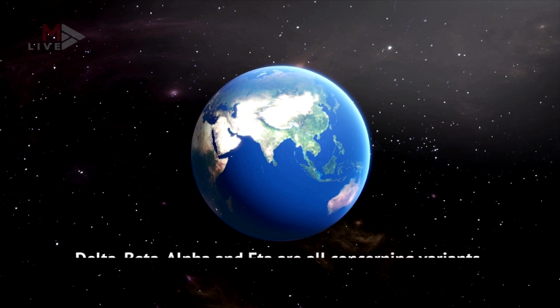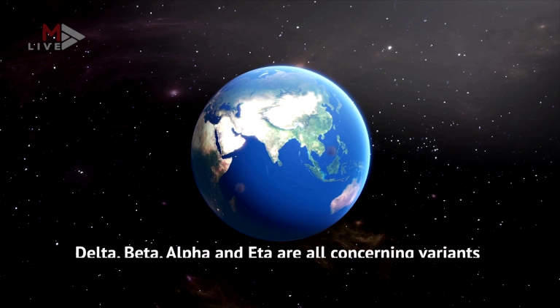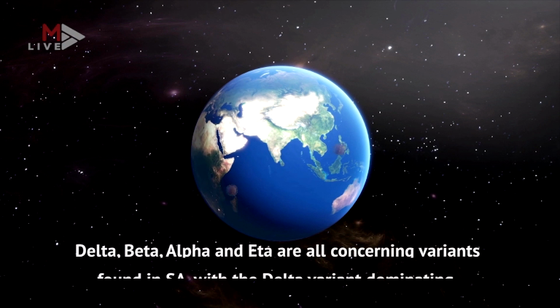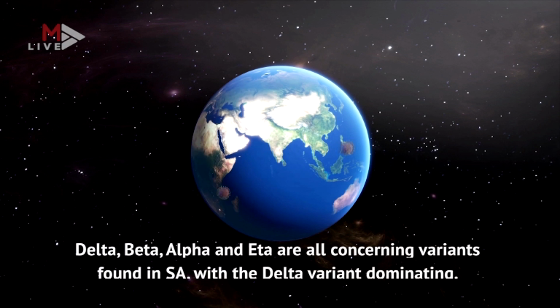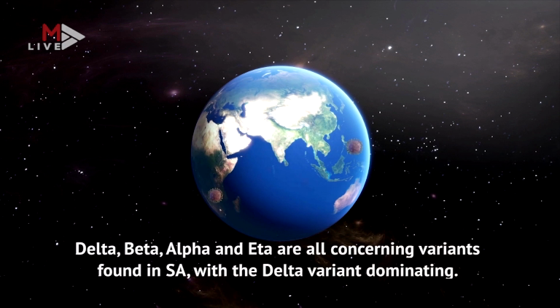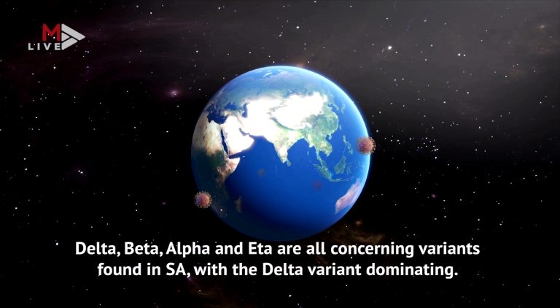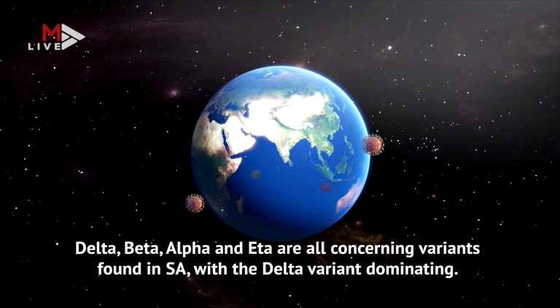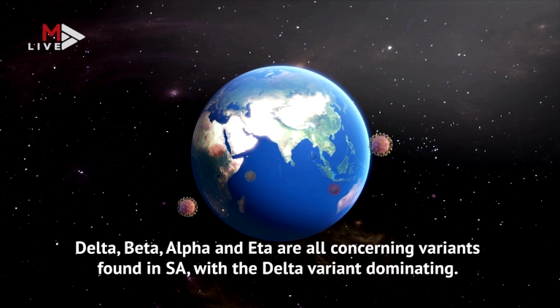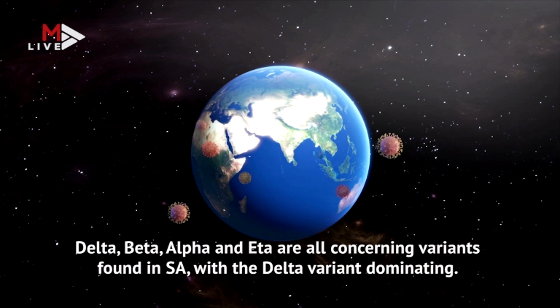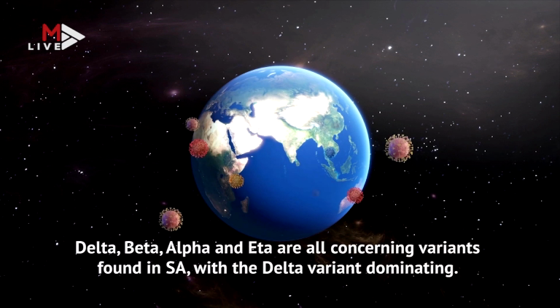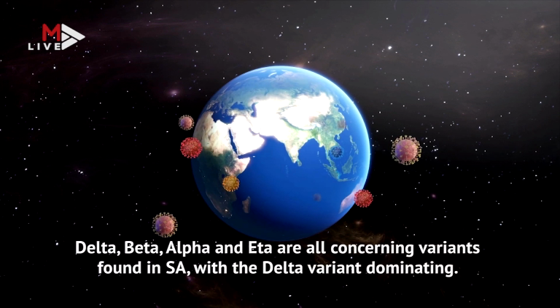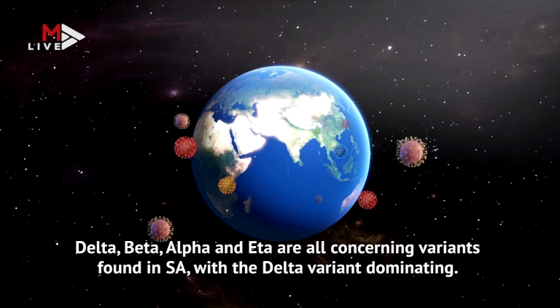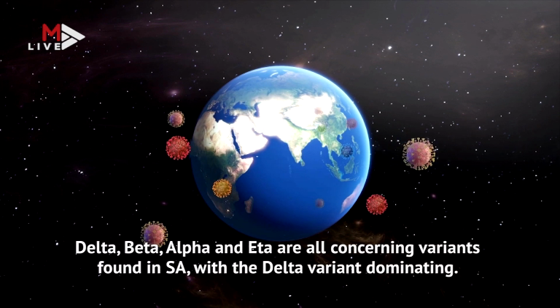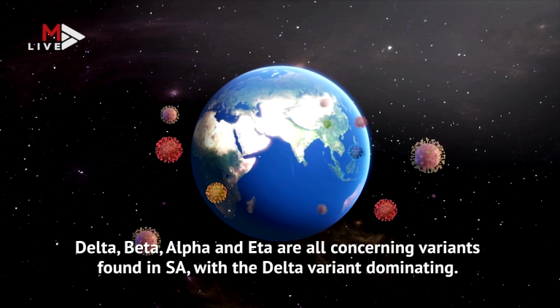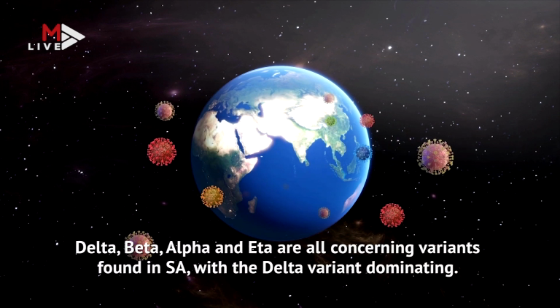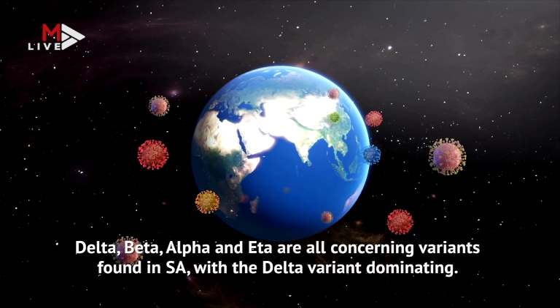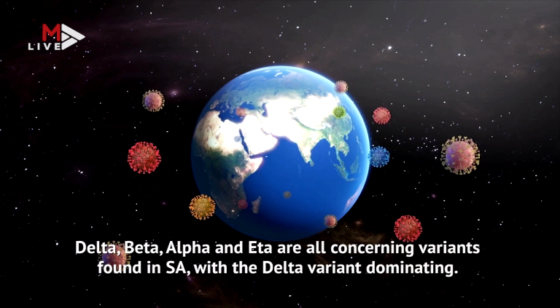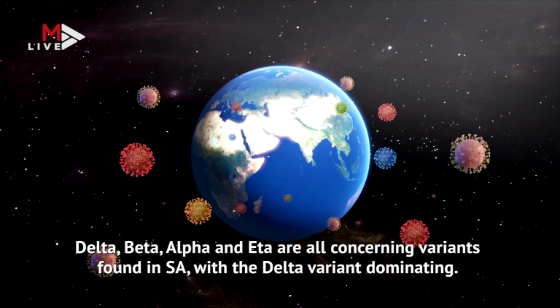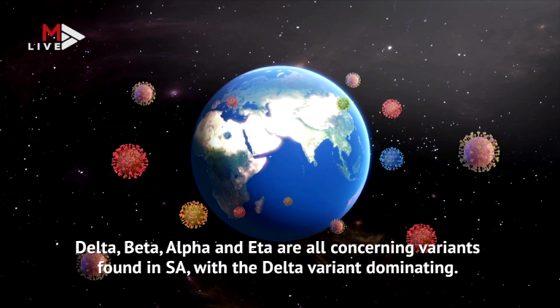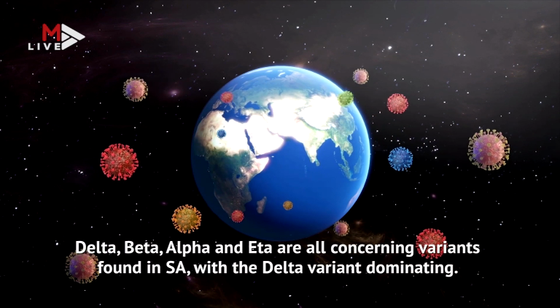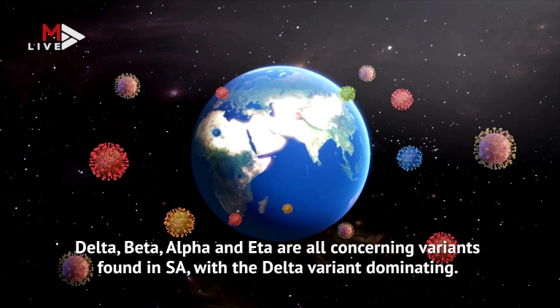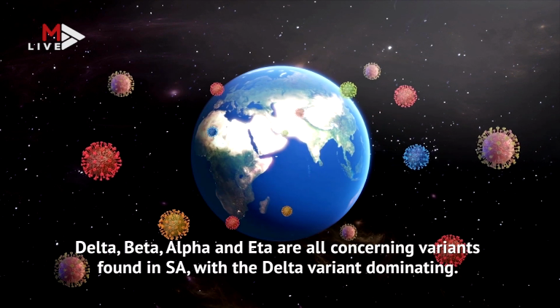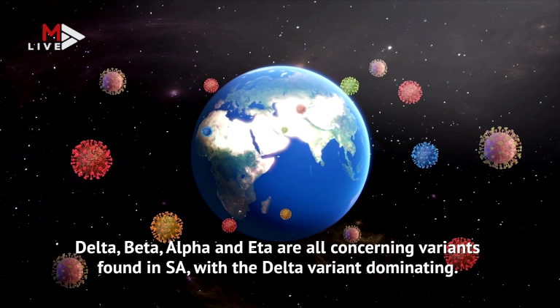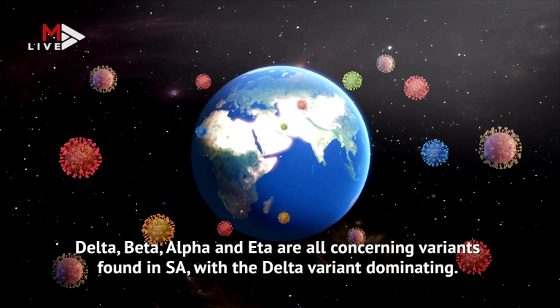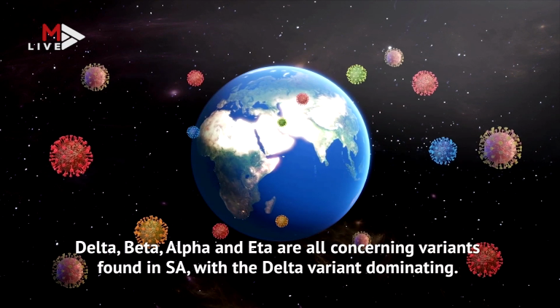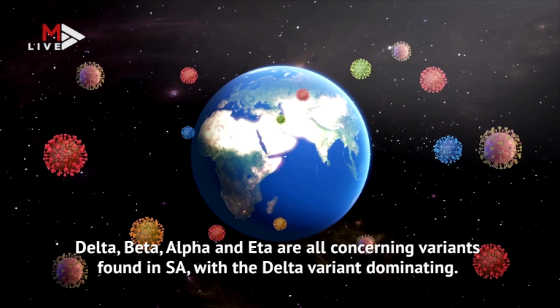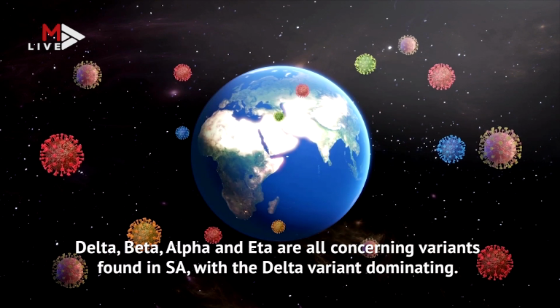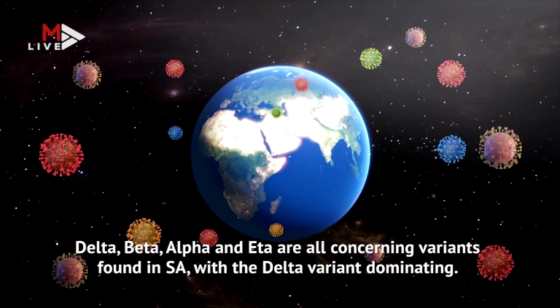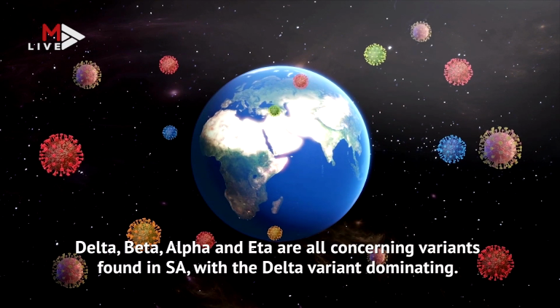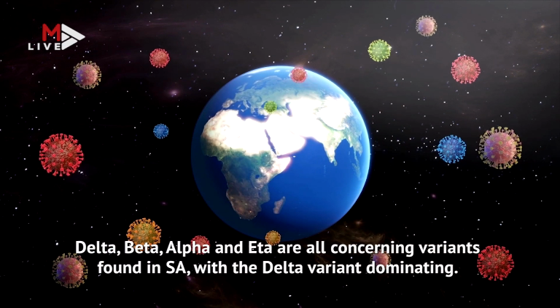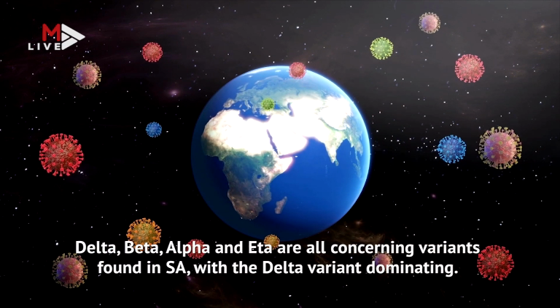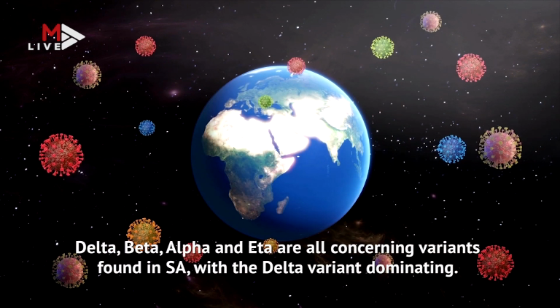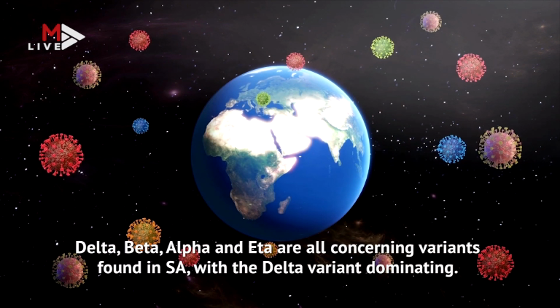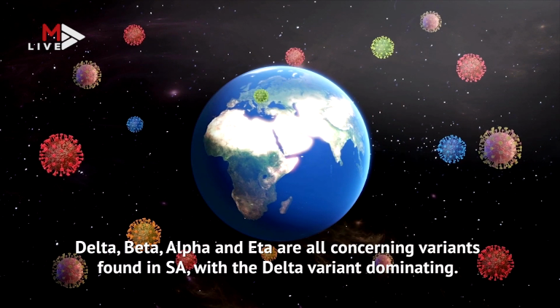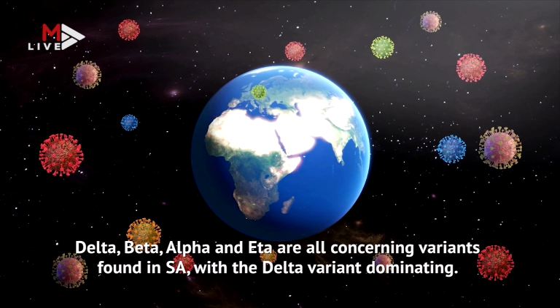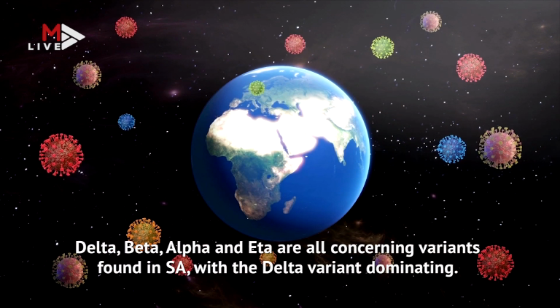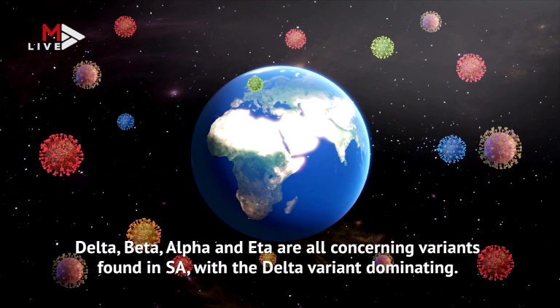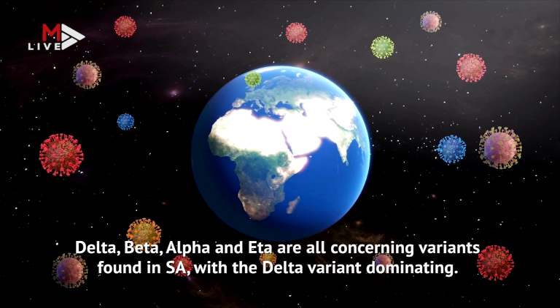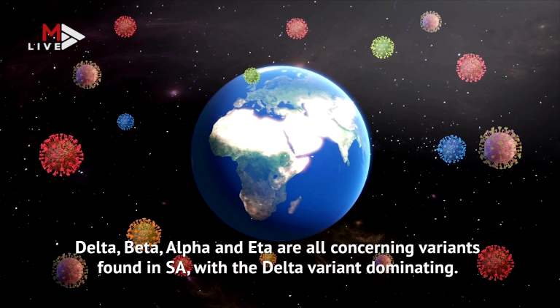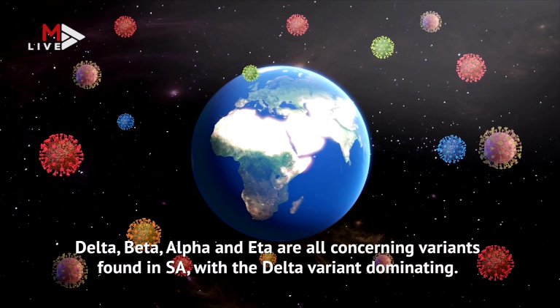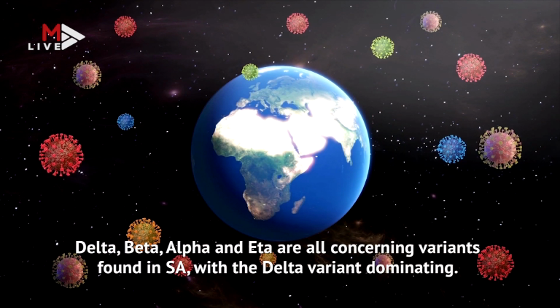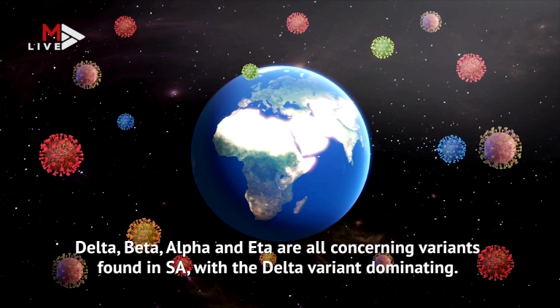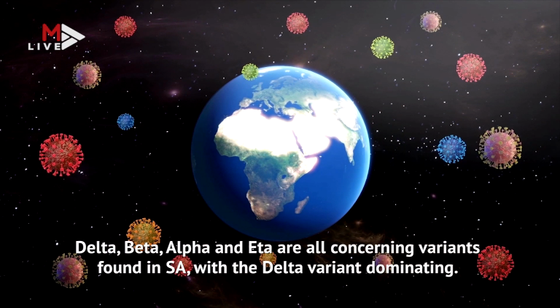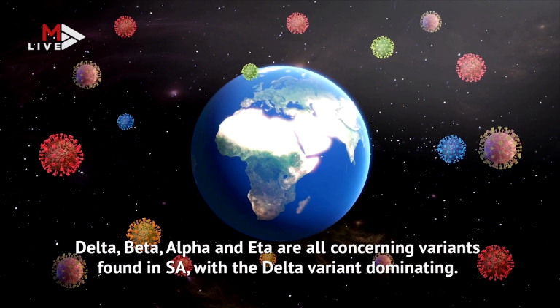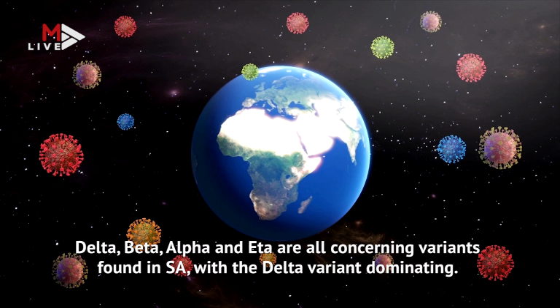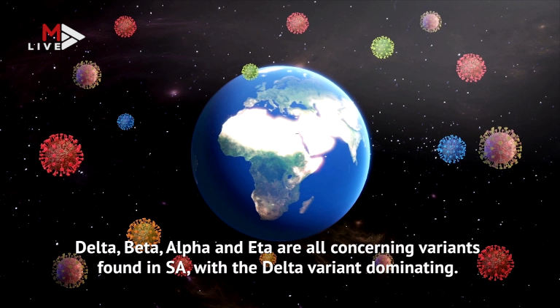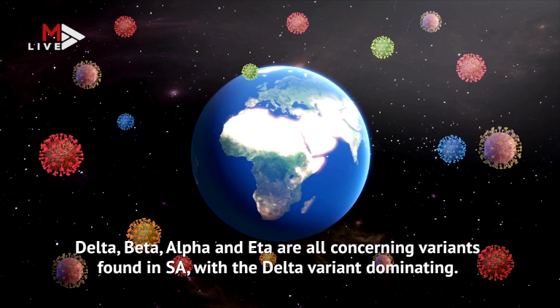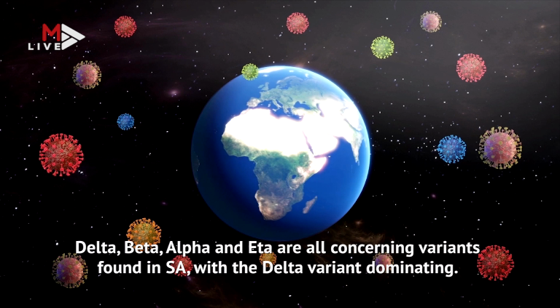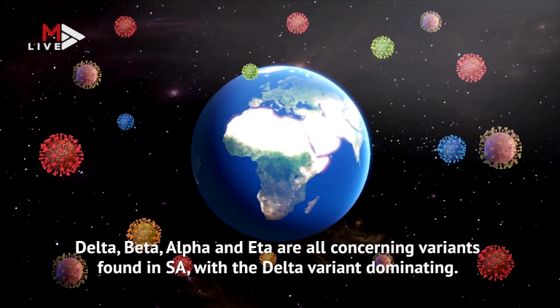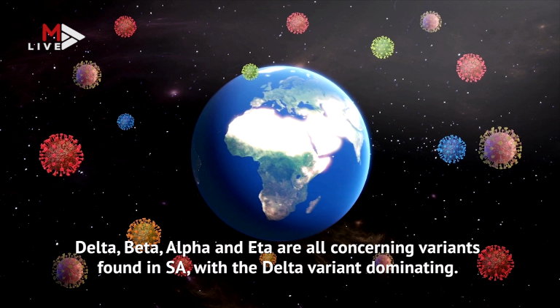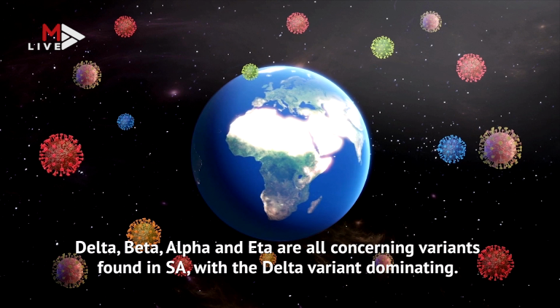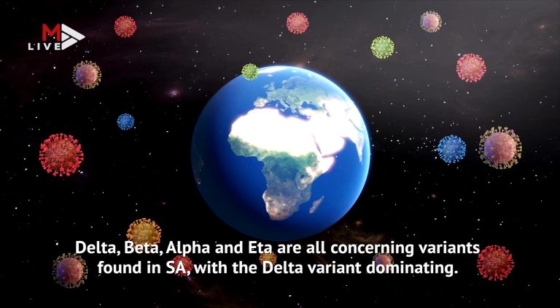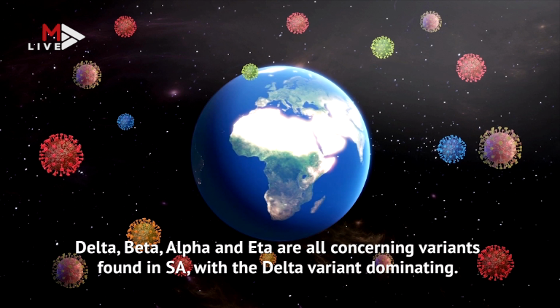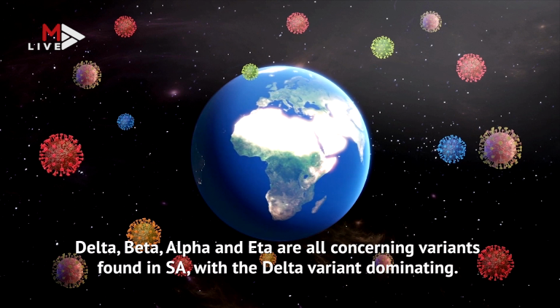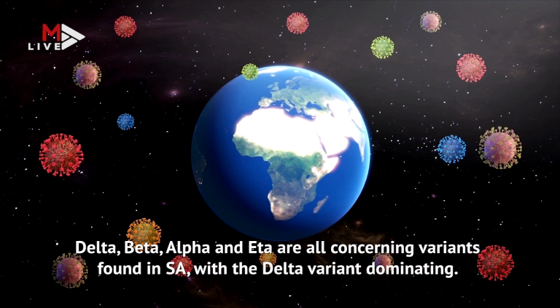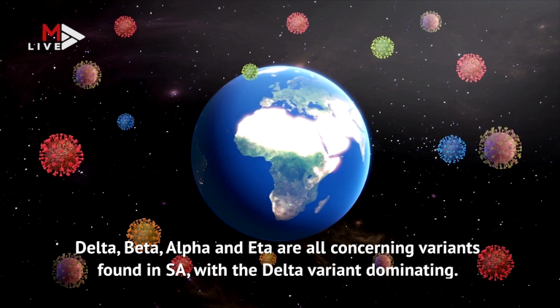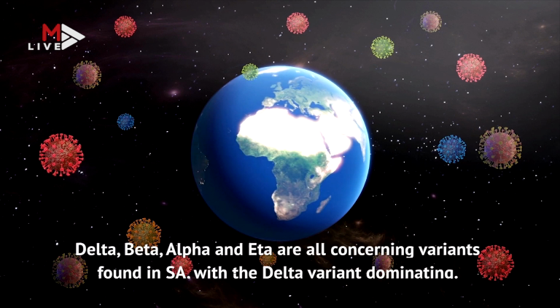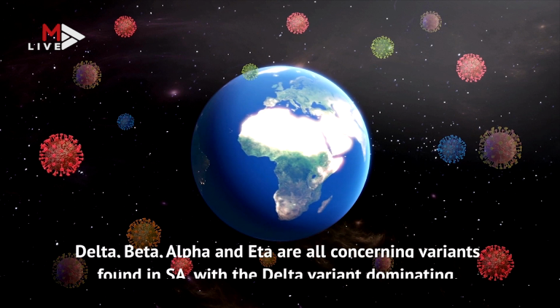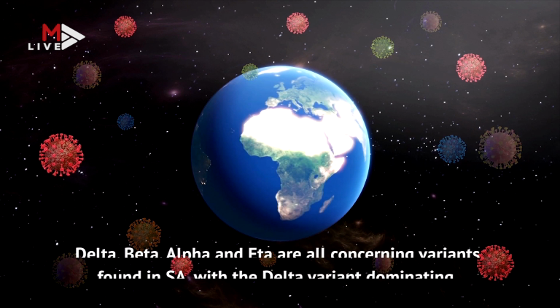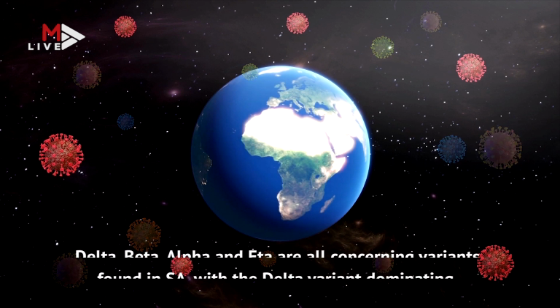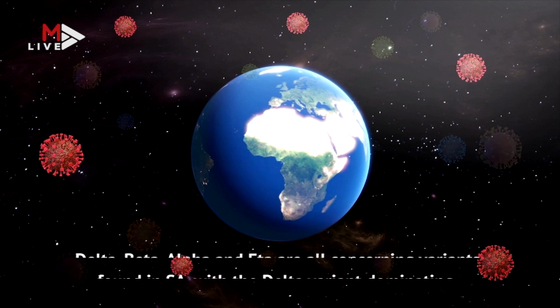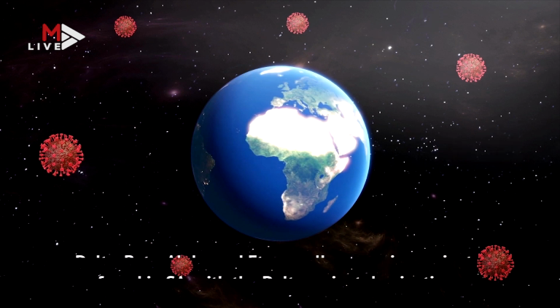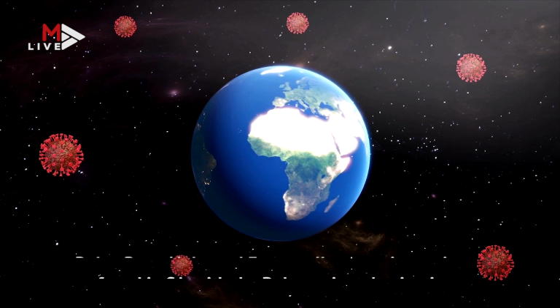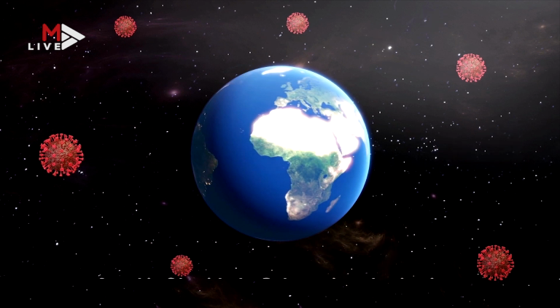Delta, Beta, Alpha and Eta are all concerning variants found in South Africa, with the Delta variant dominating.